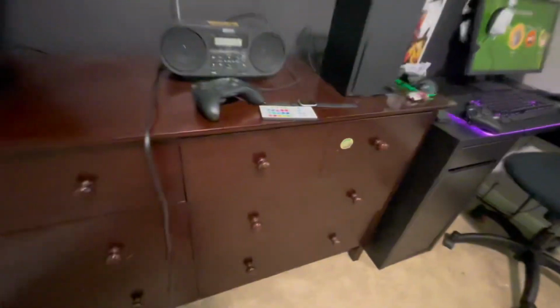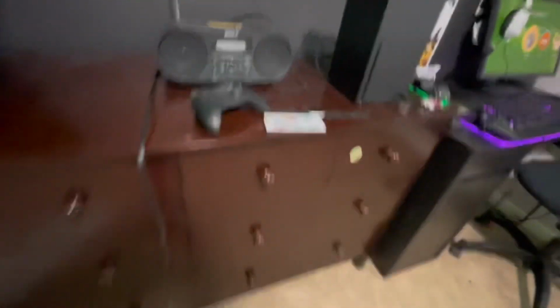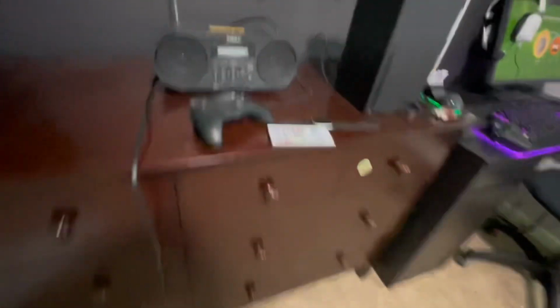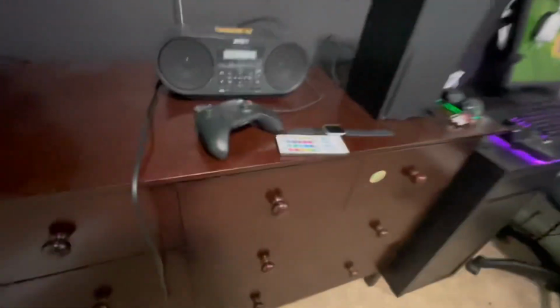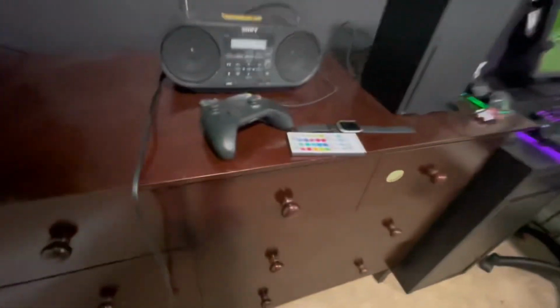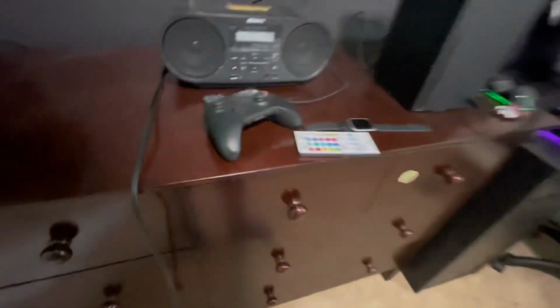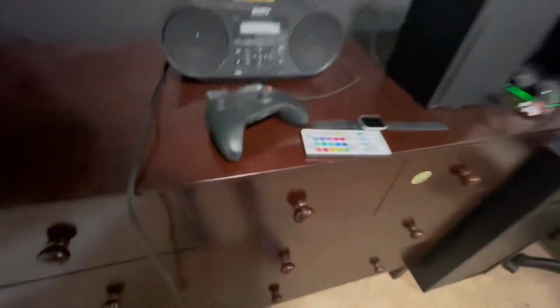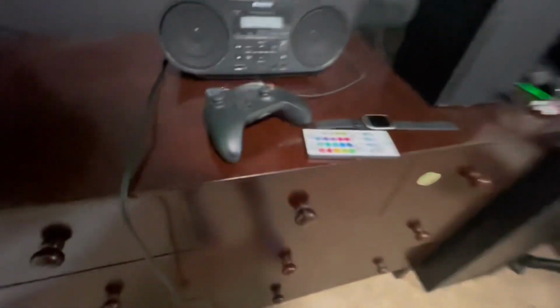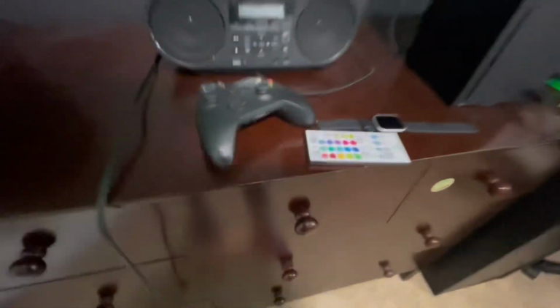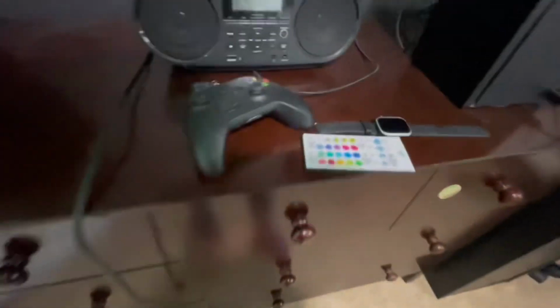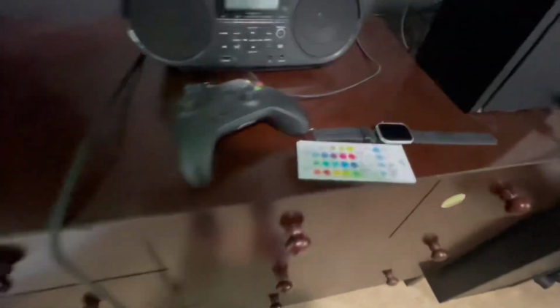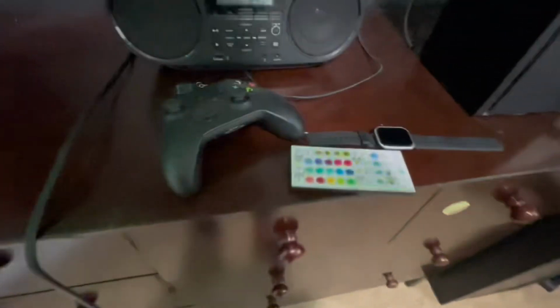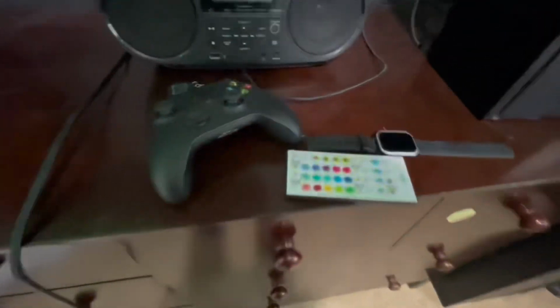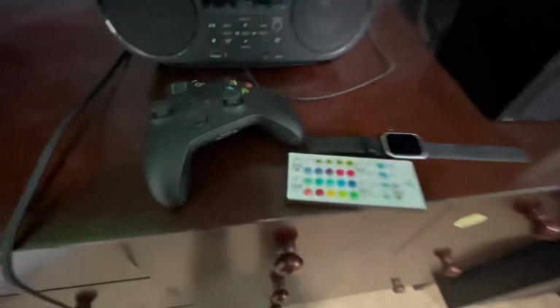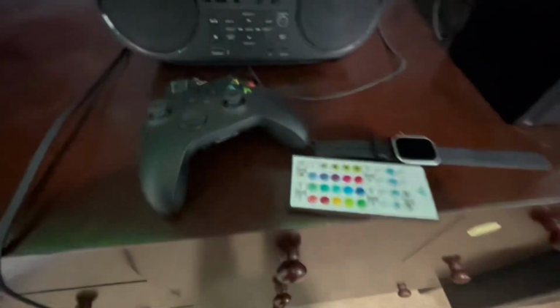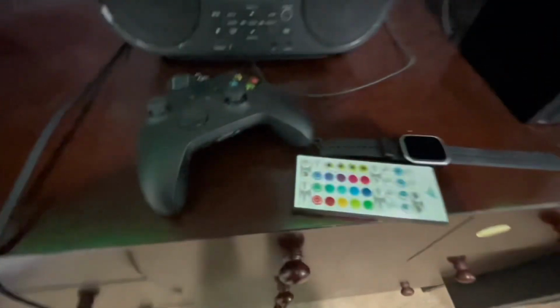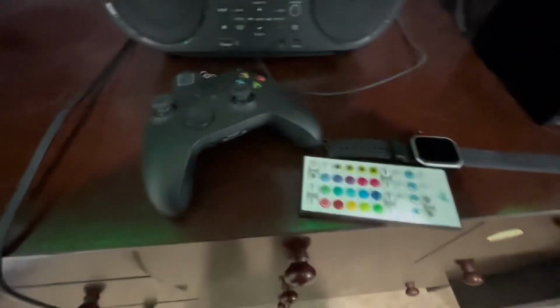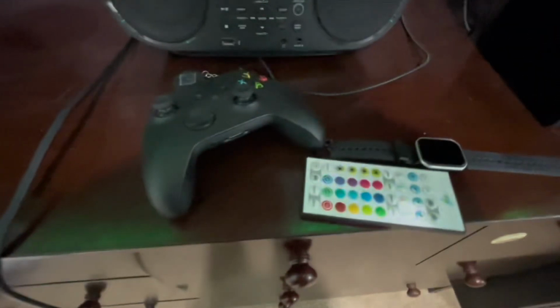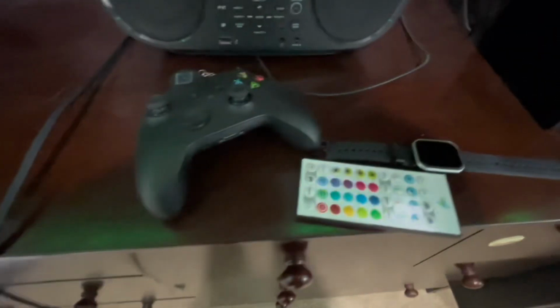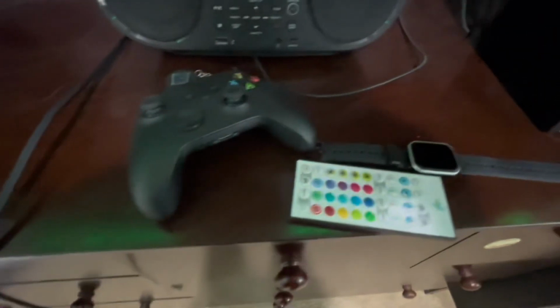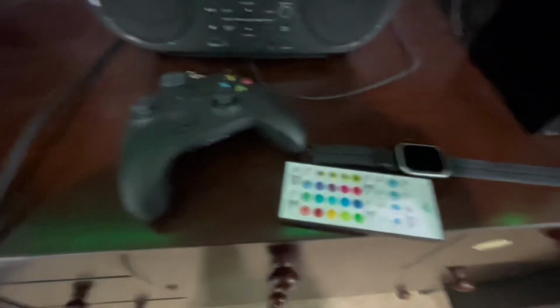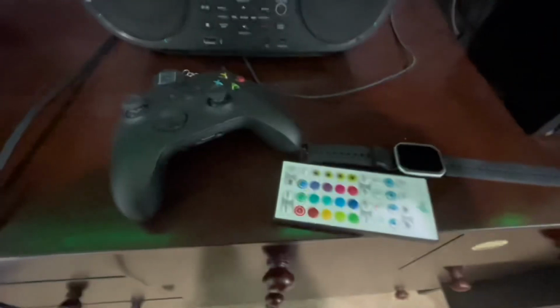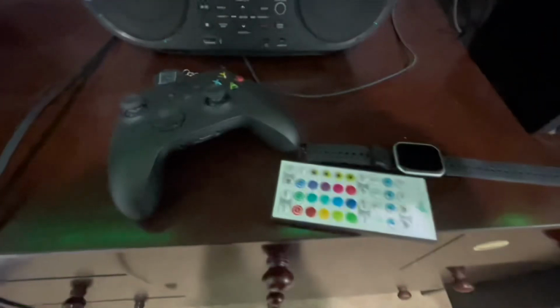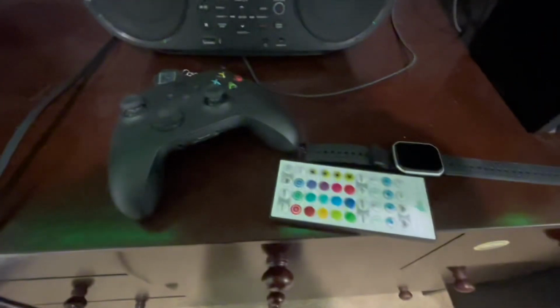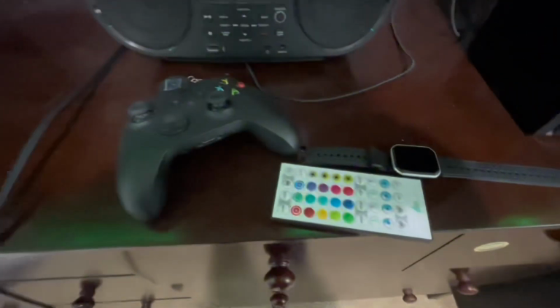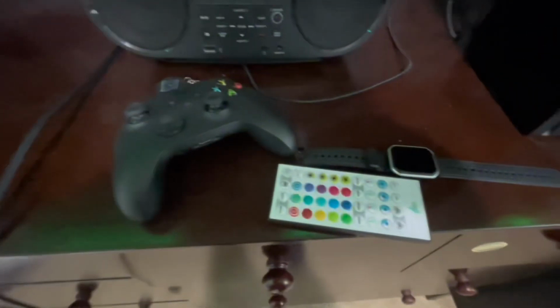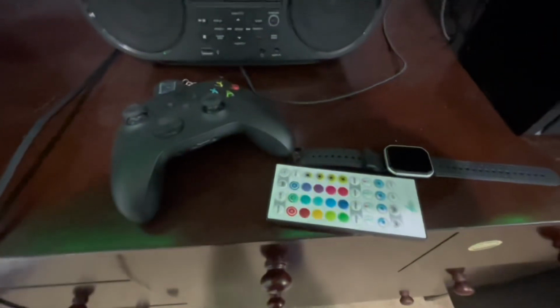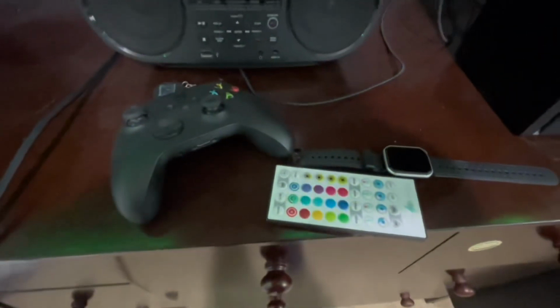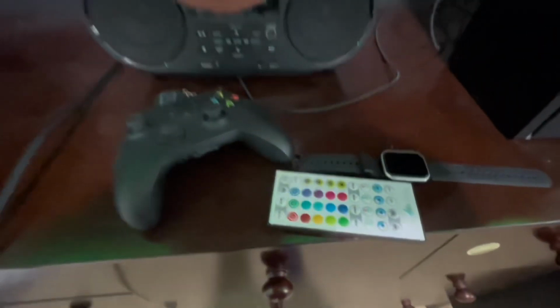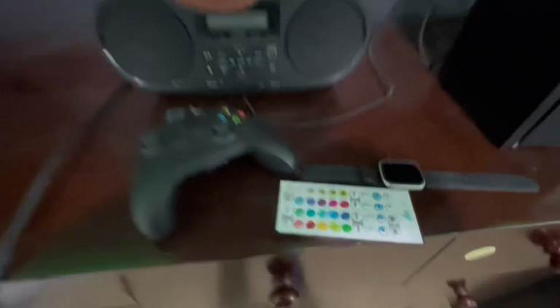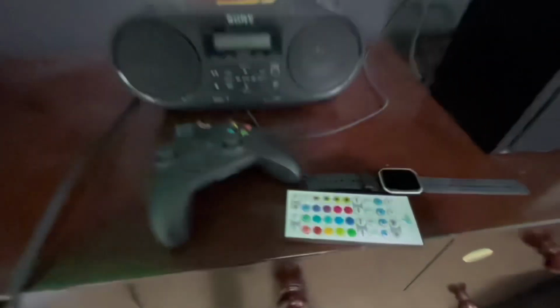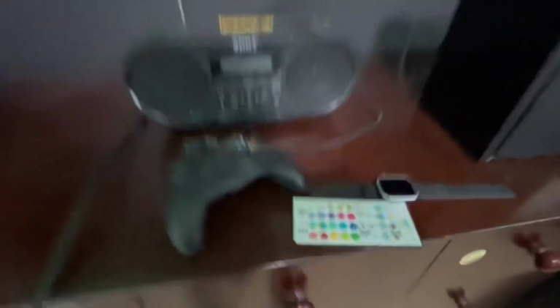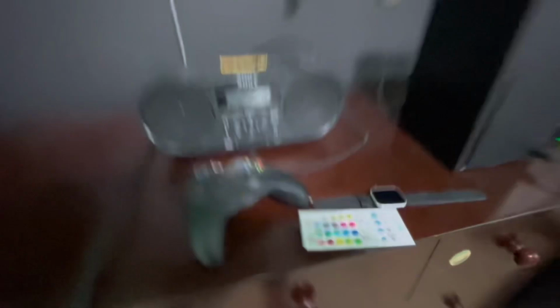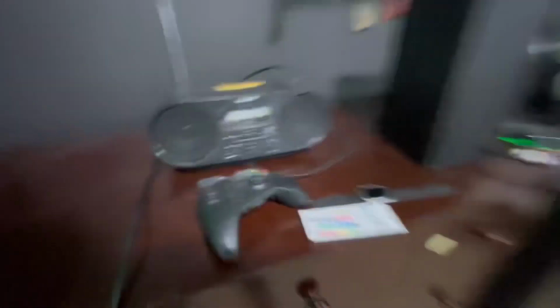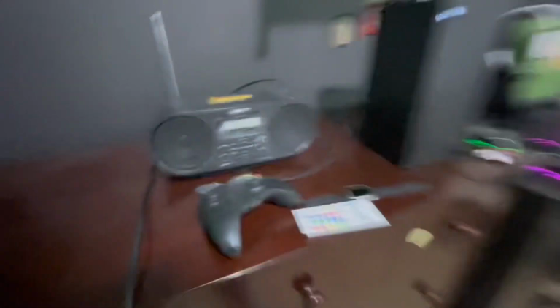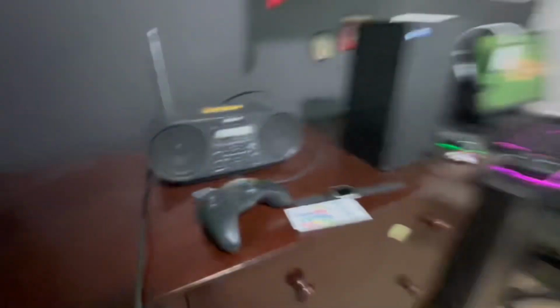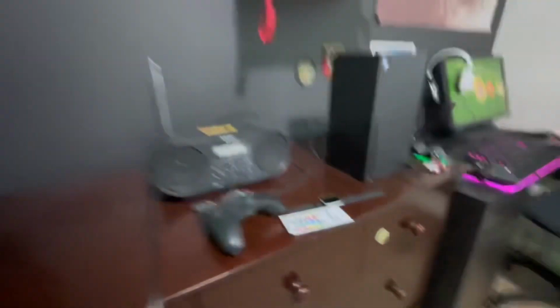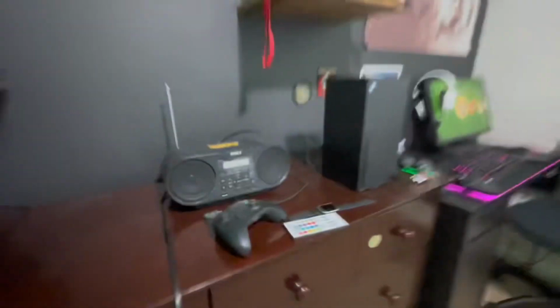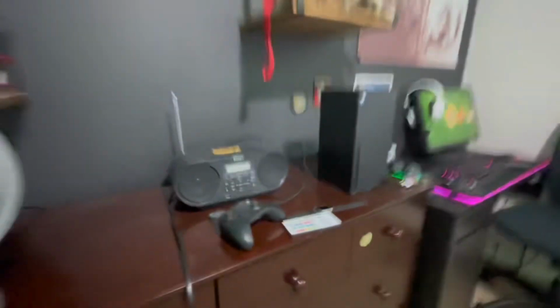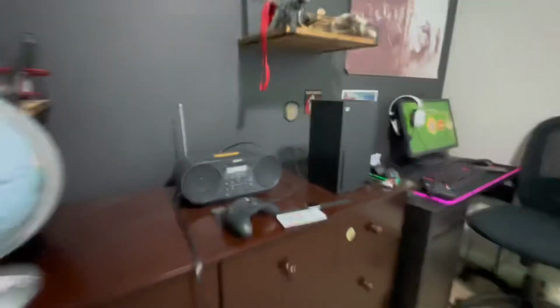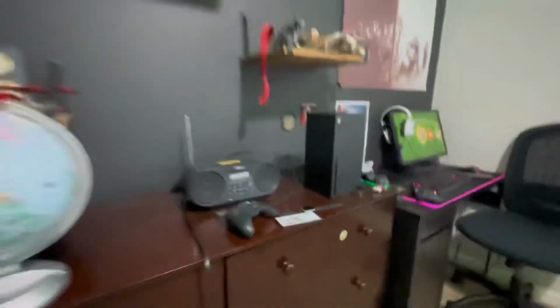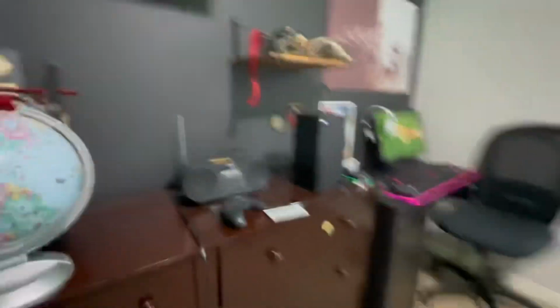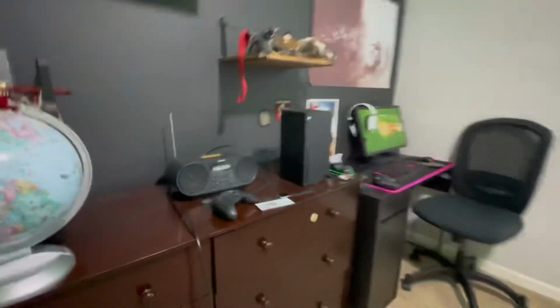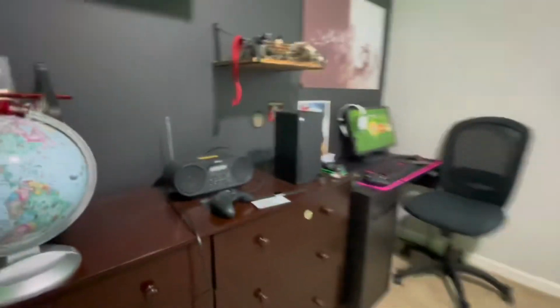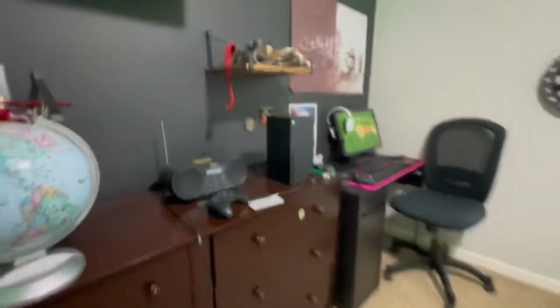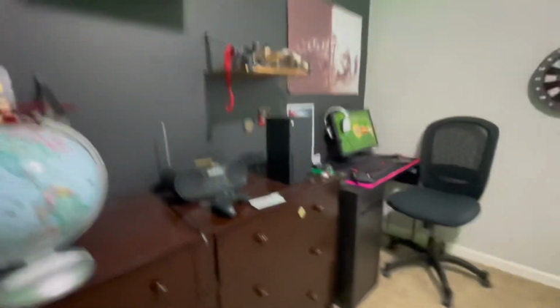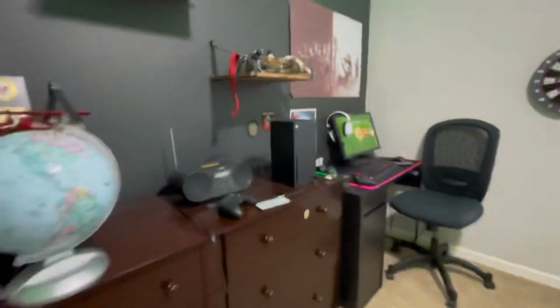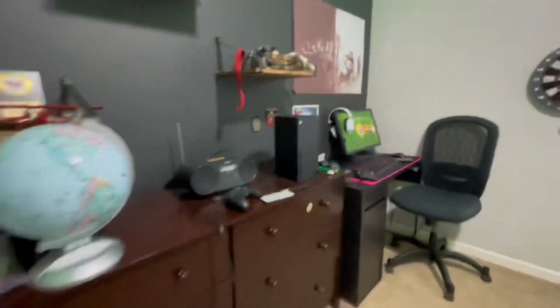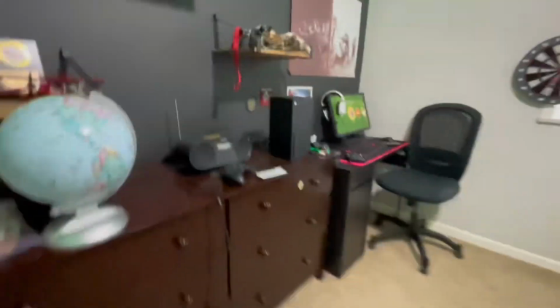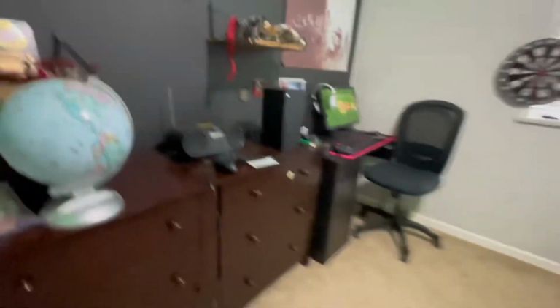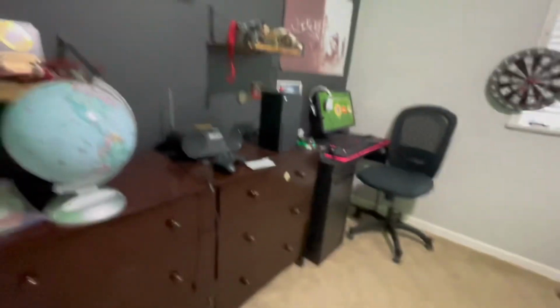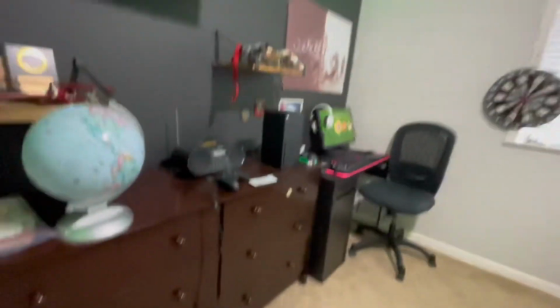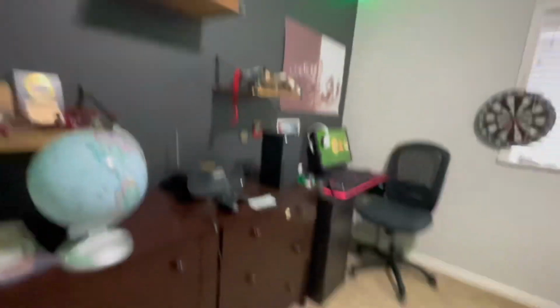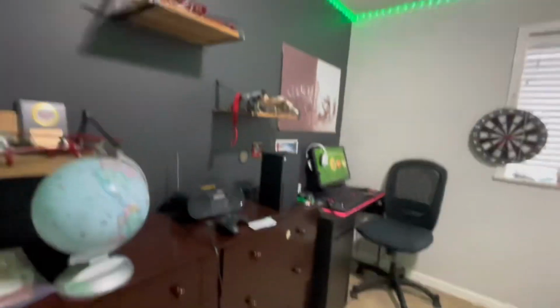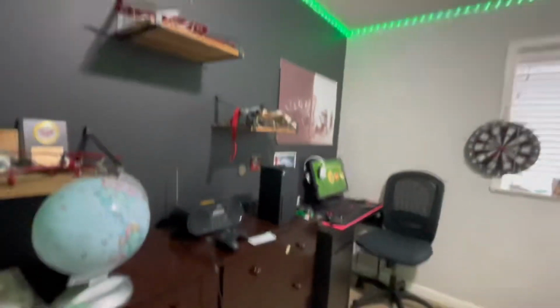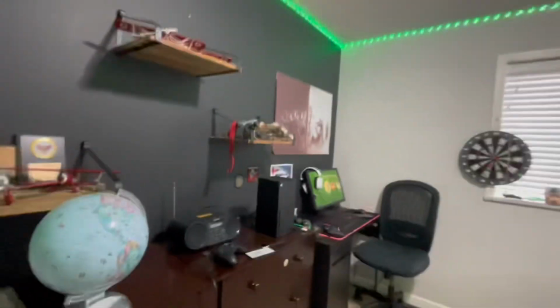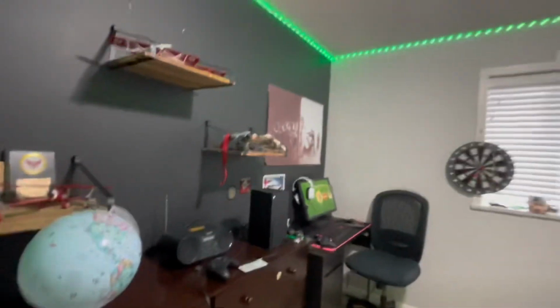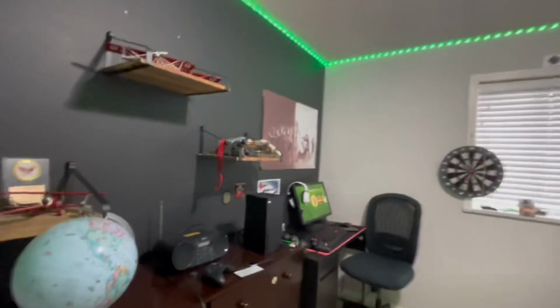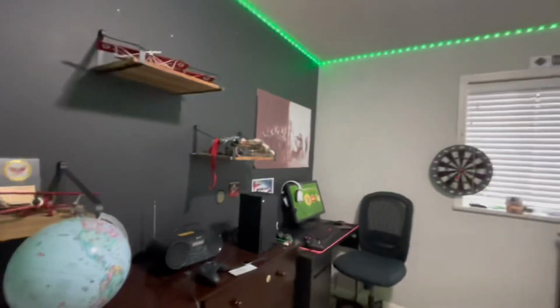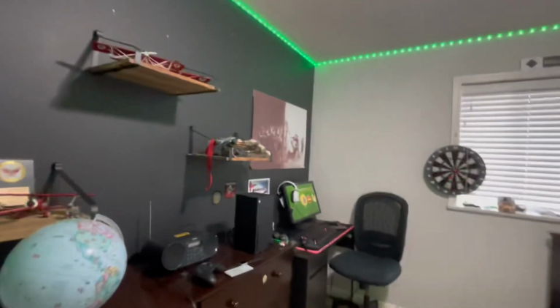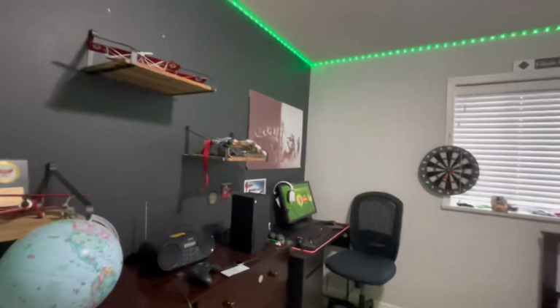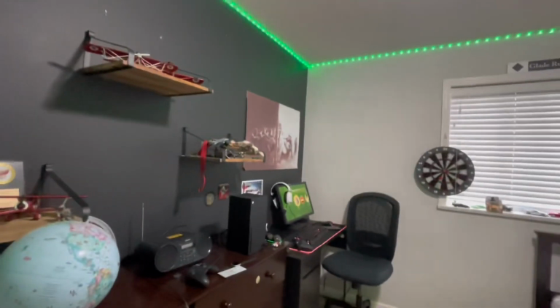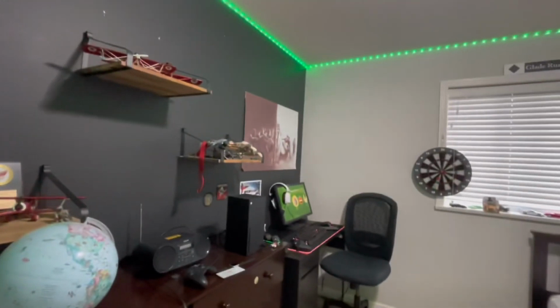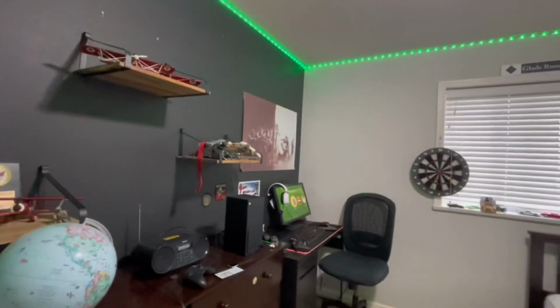Starting from here, I have my controller and I have my LED lights. You can see them better when you turn on the lights.